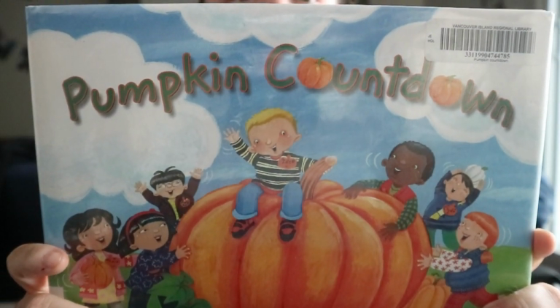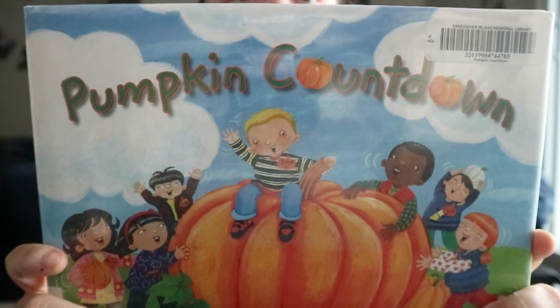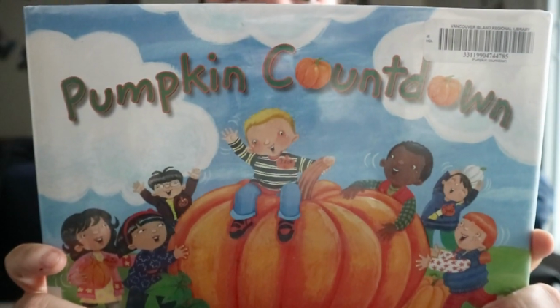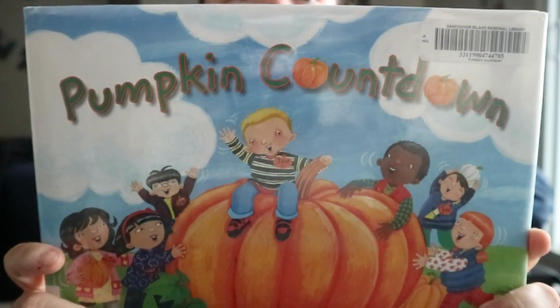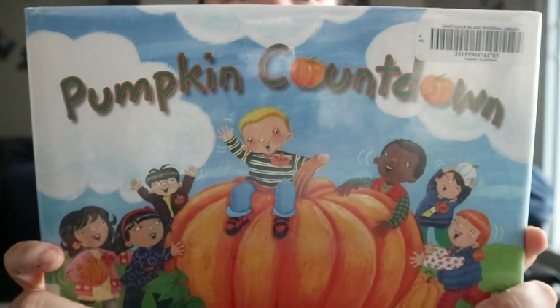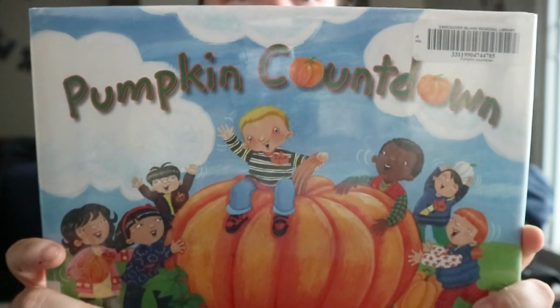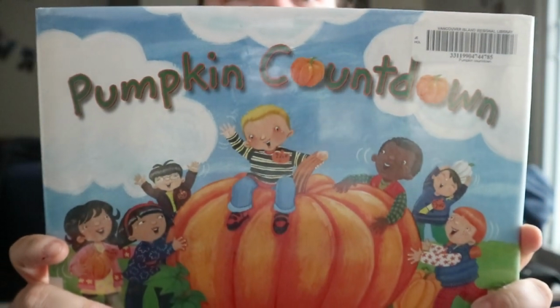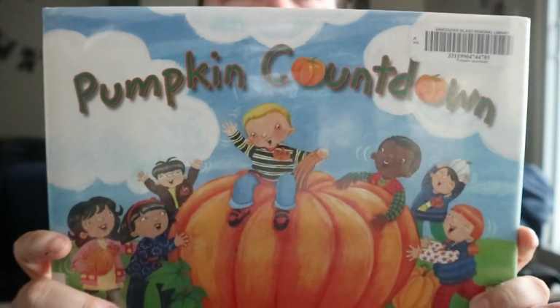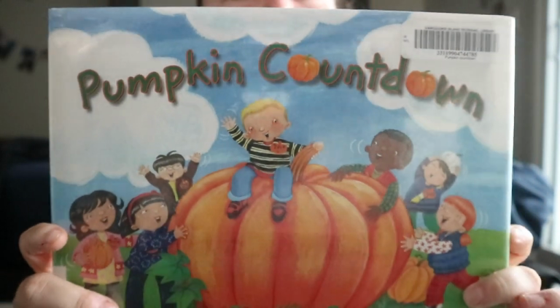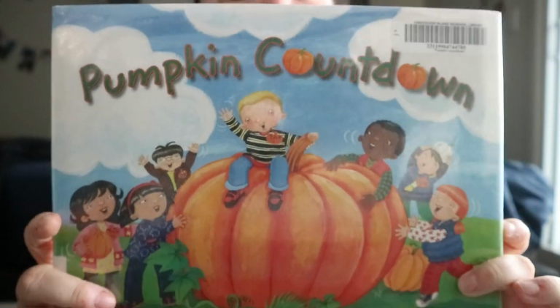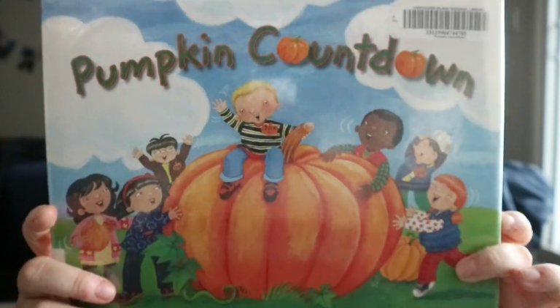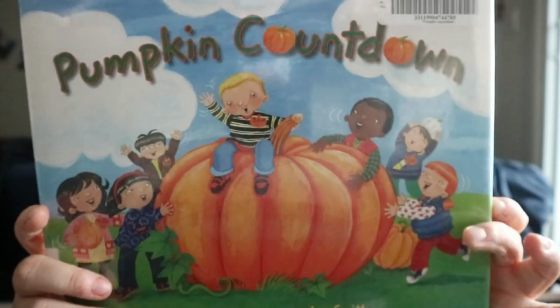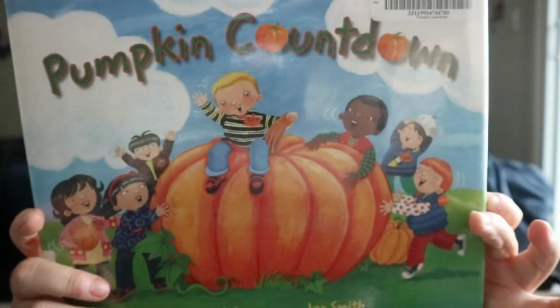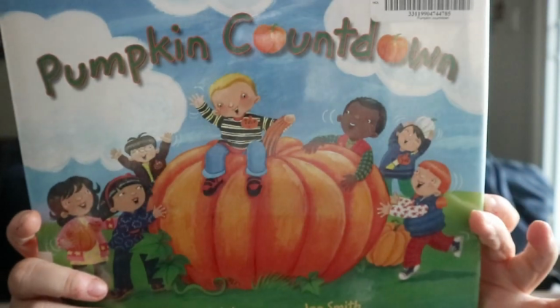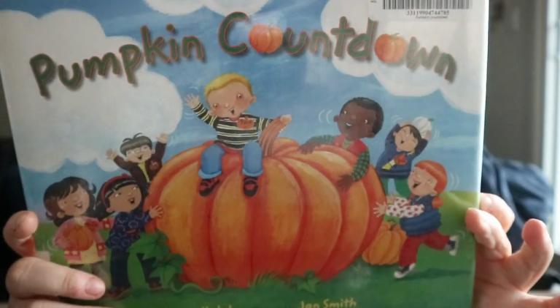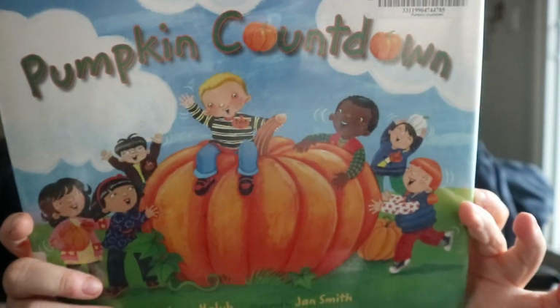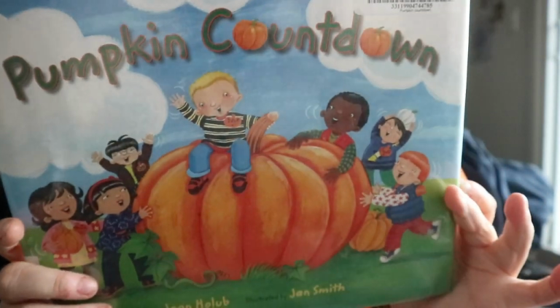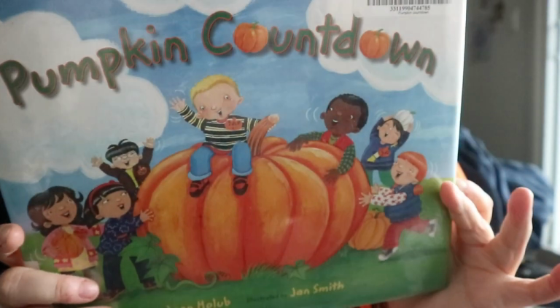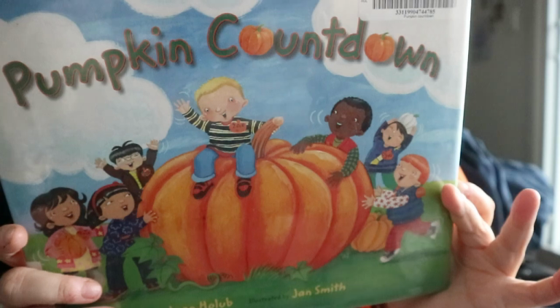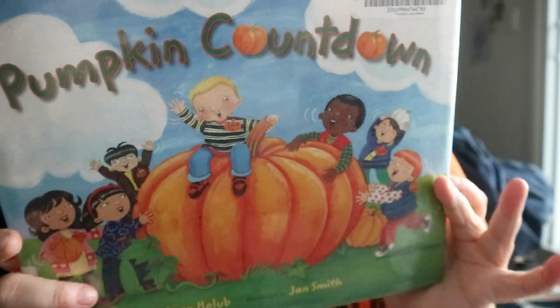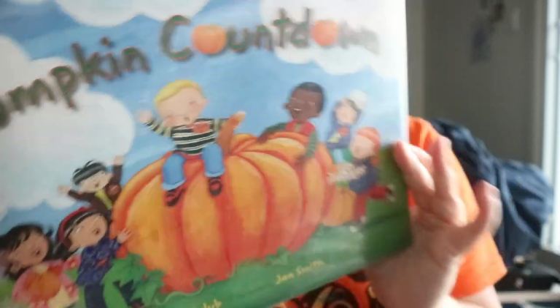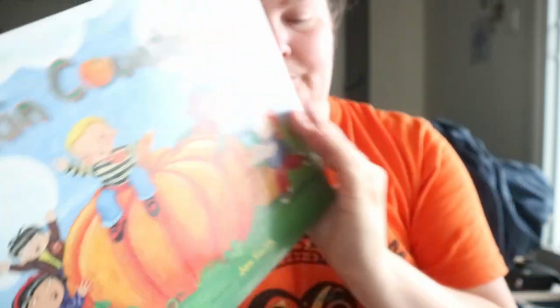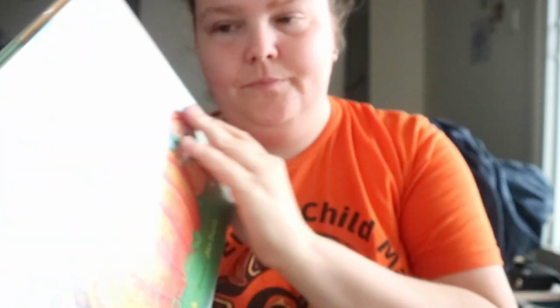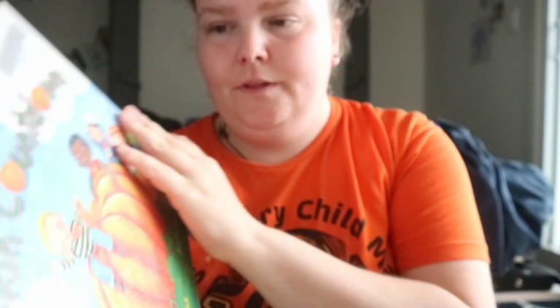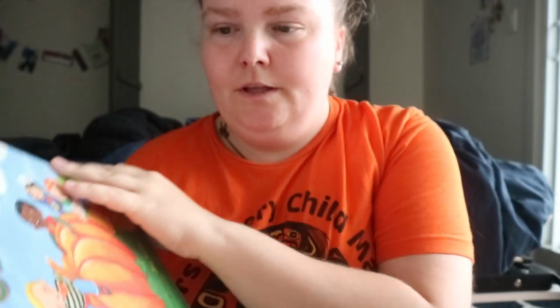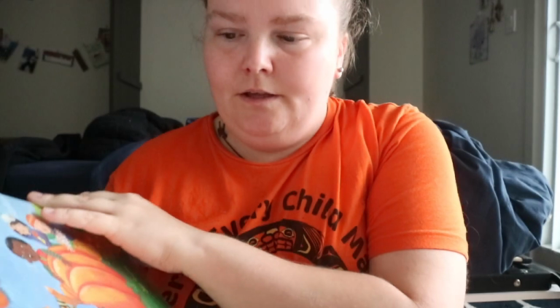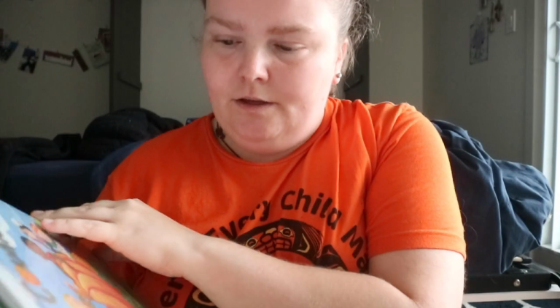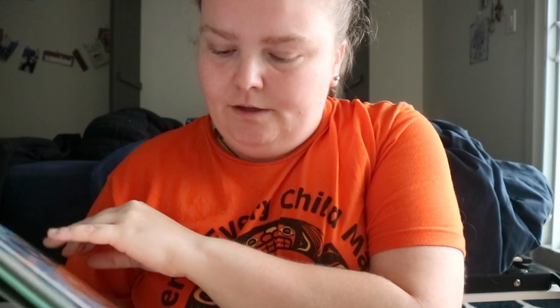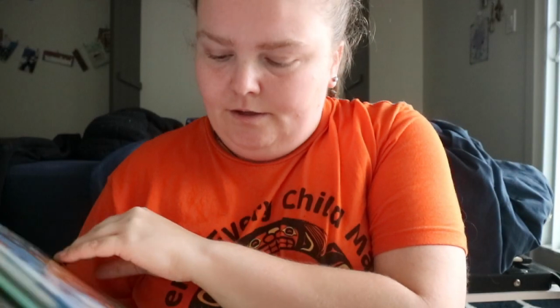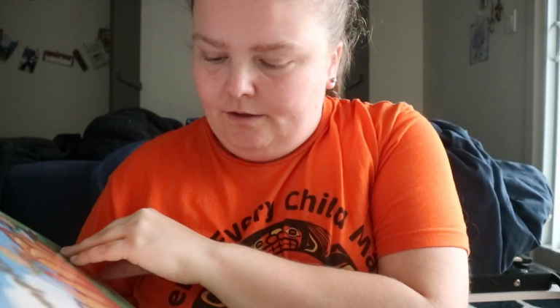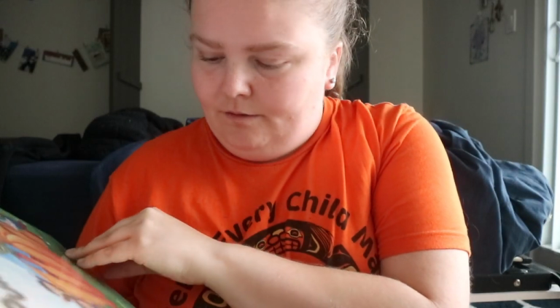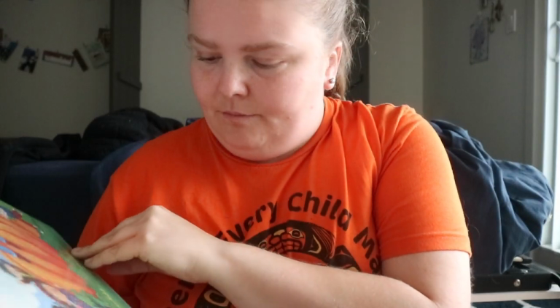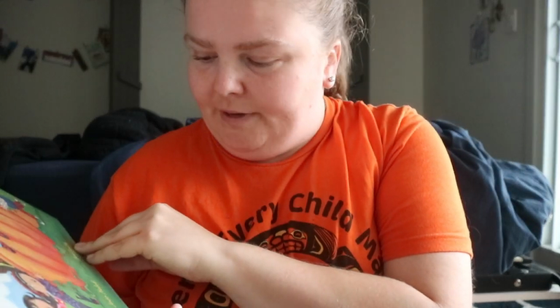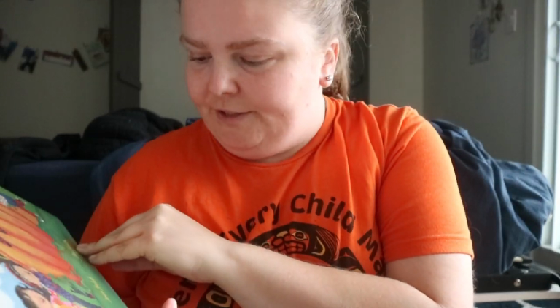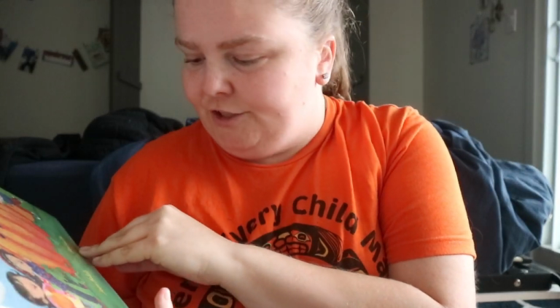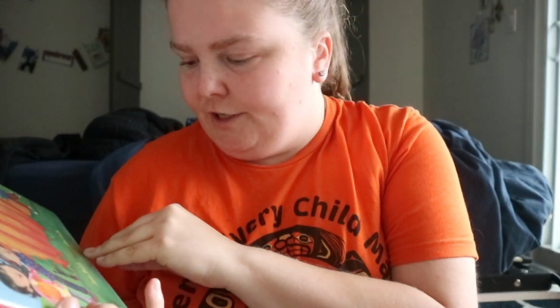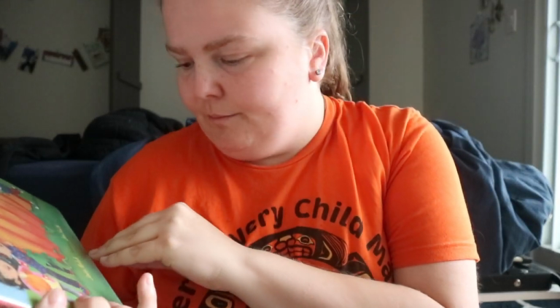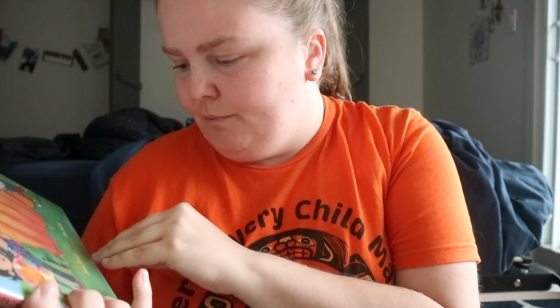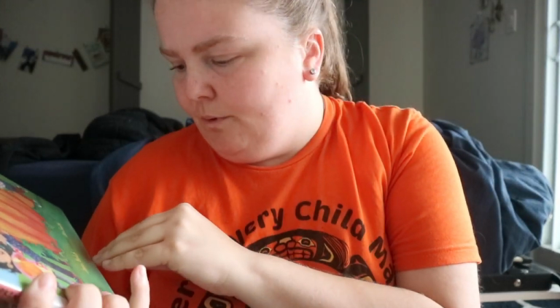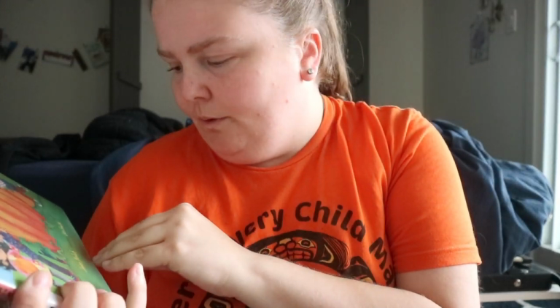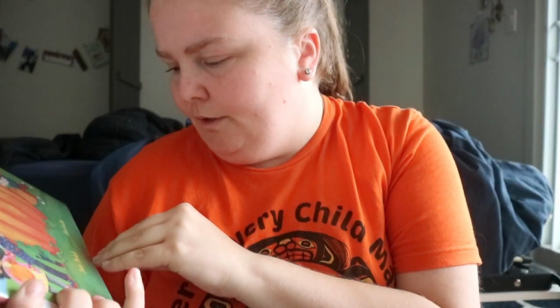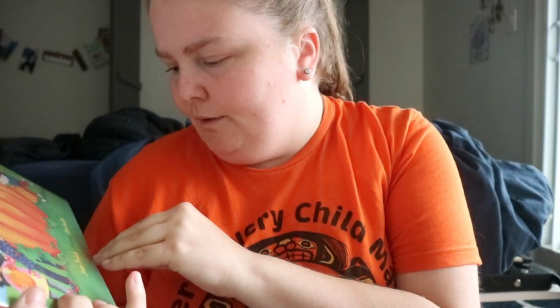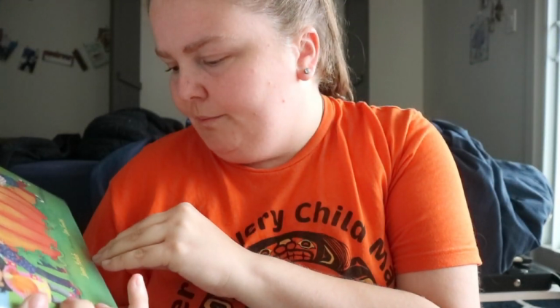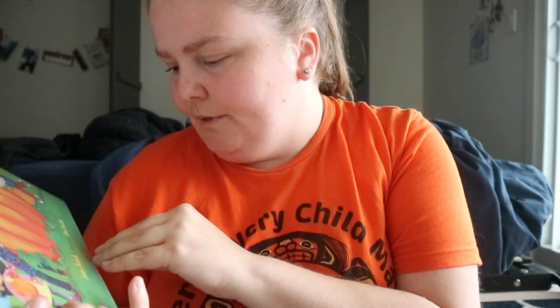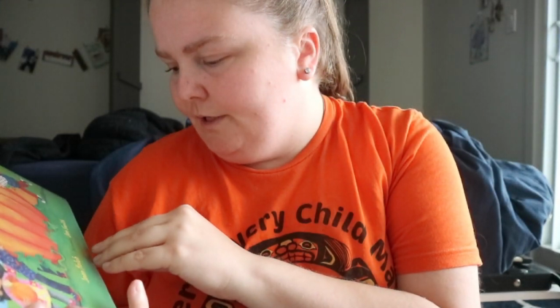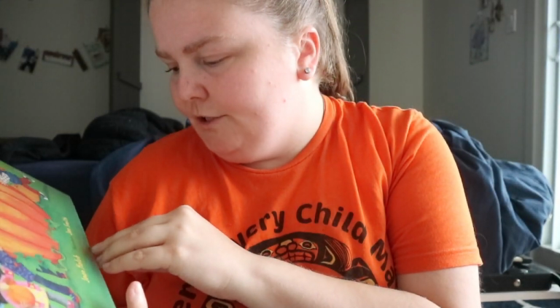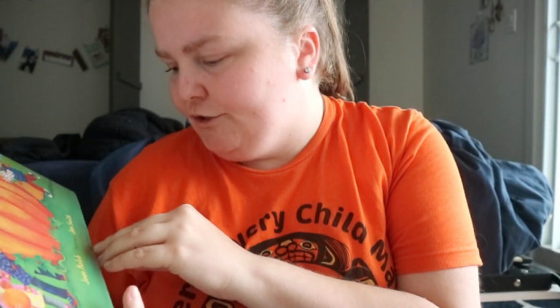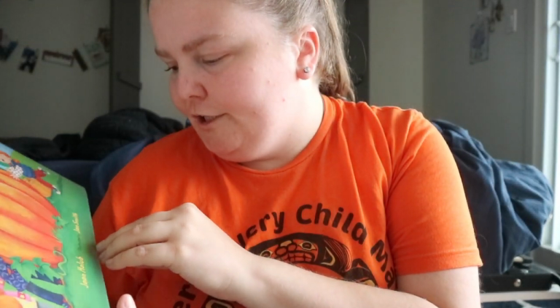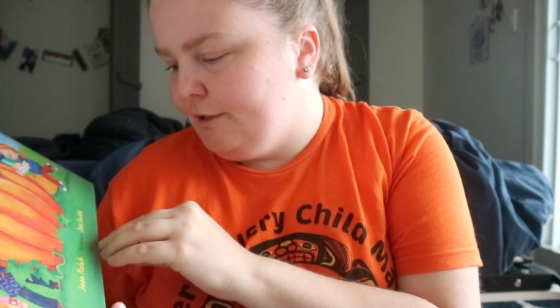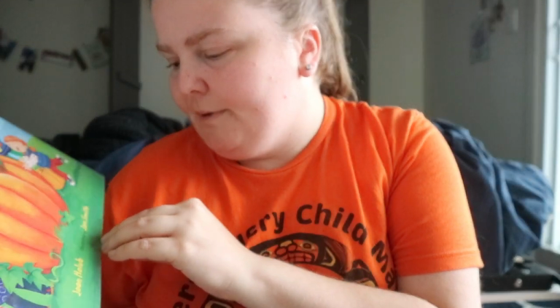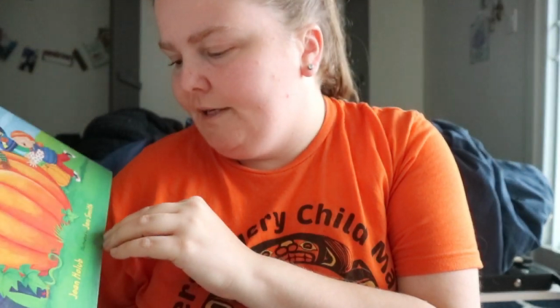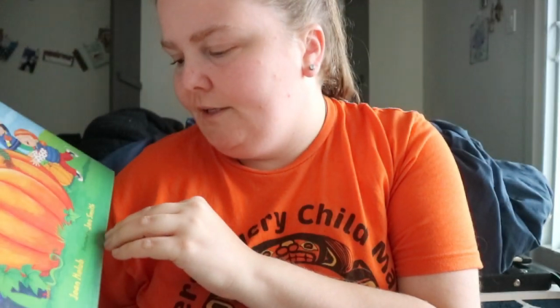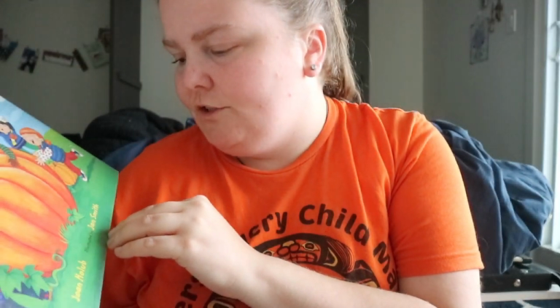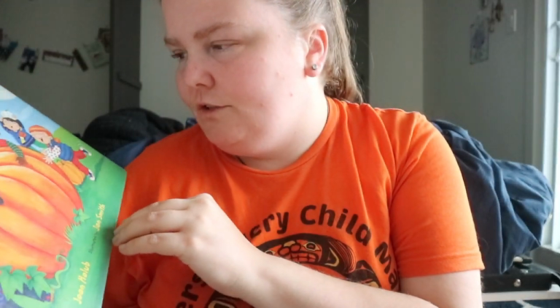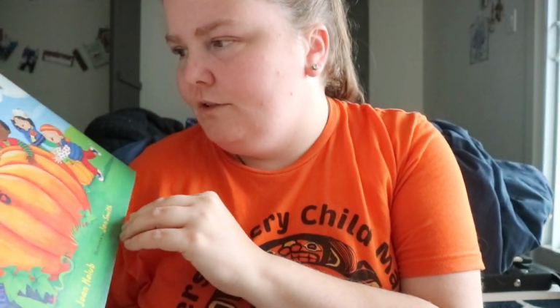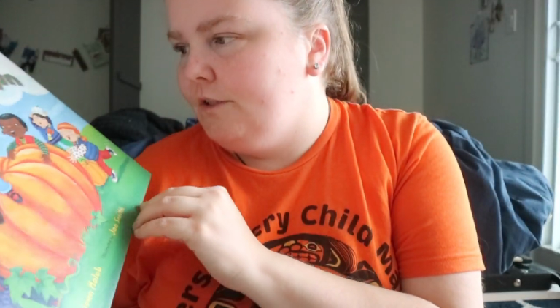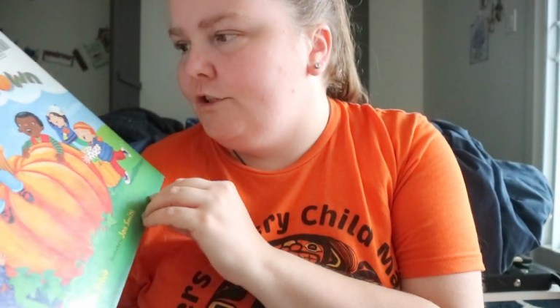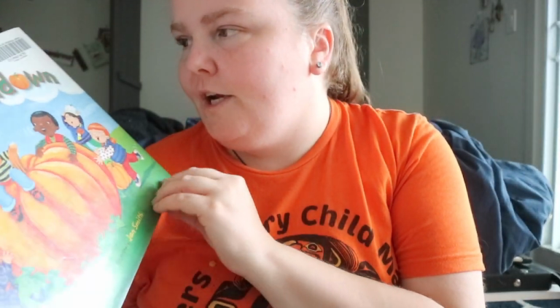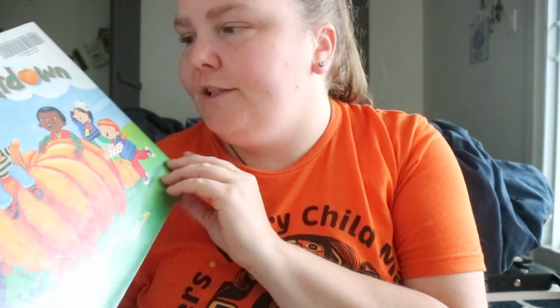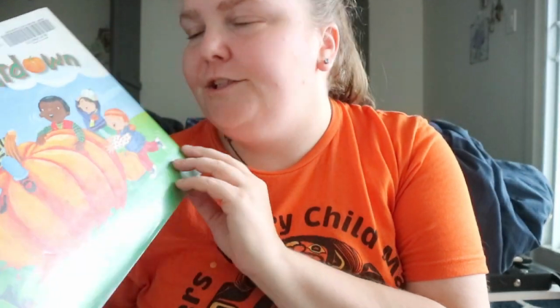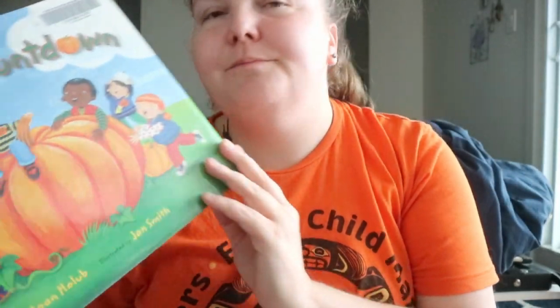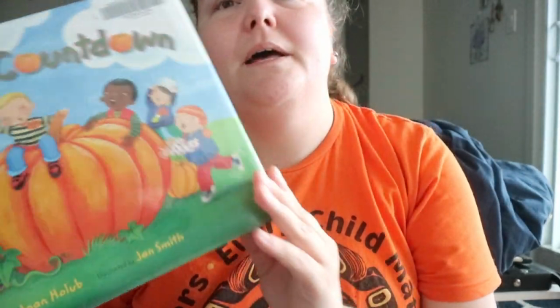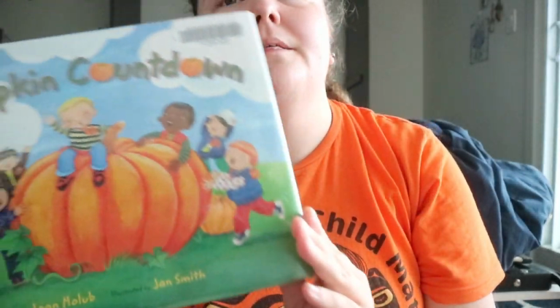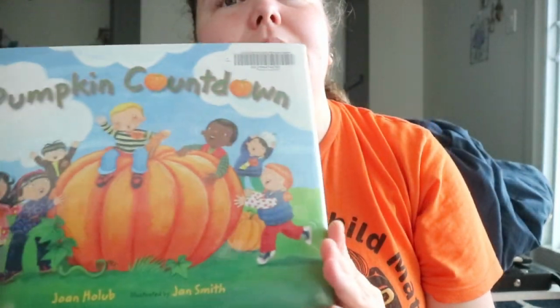Pumpkin Countdown by Jacob Holub, illustrated by Jan Smith.